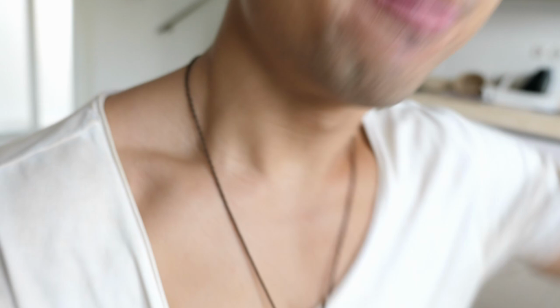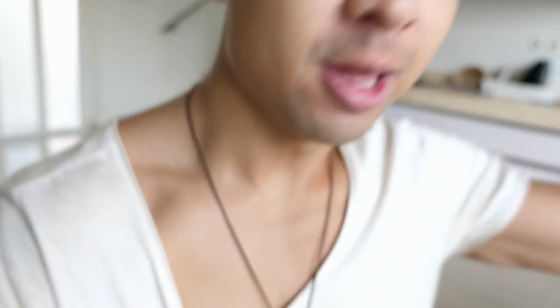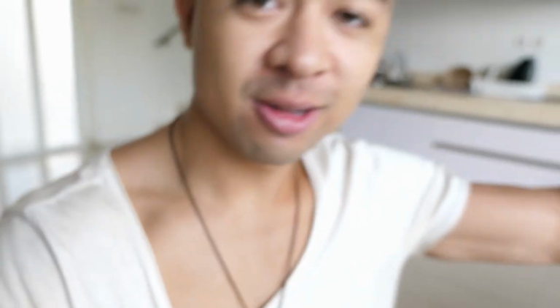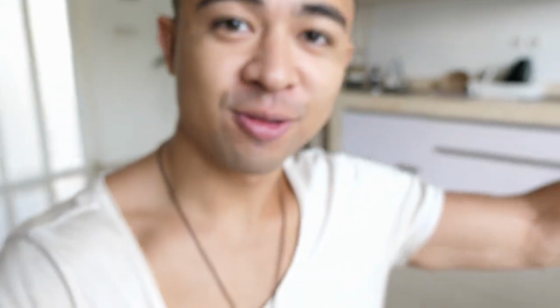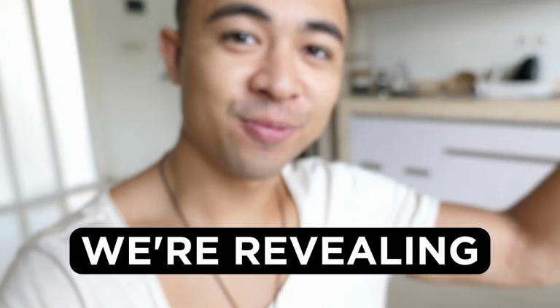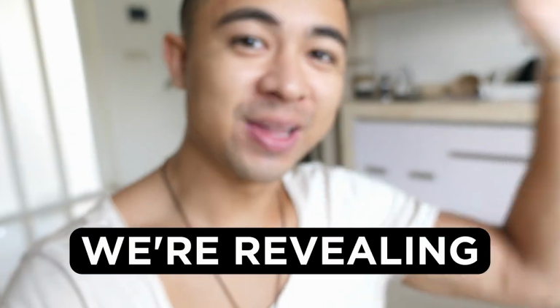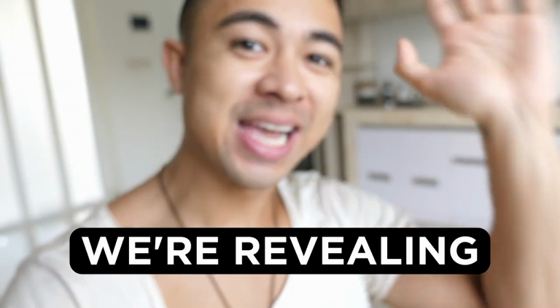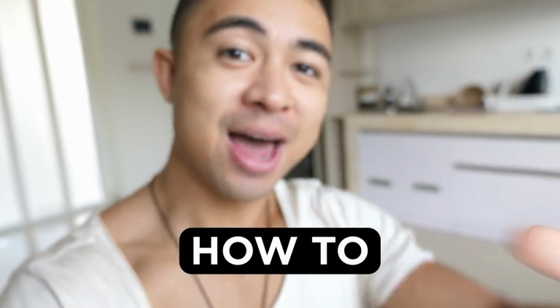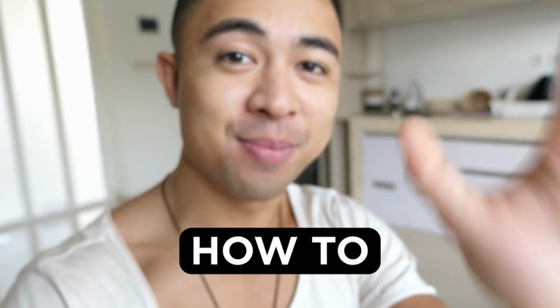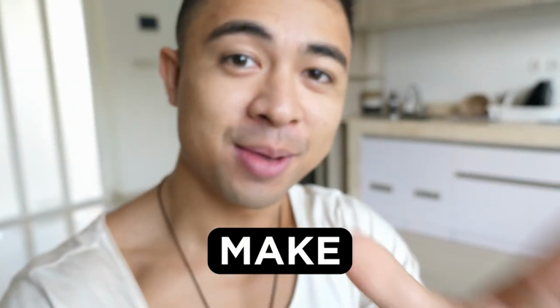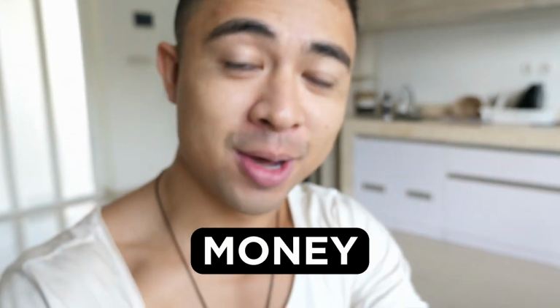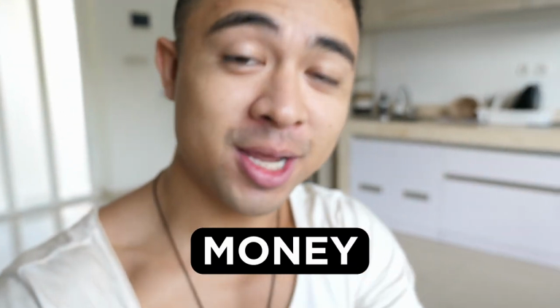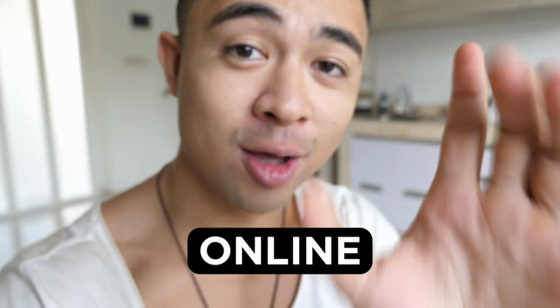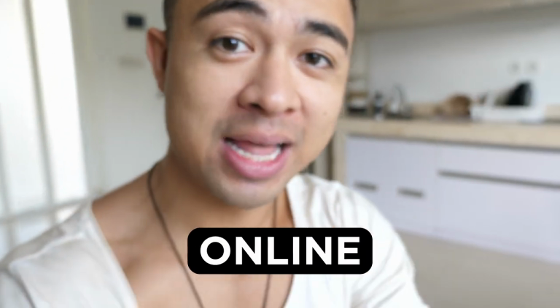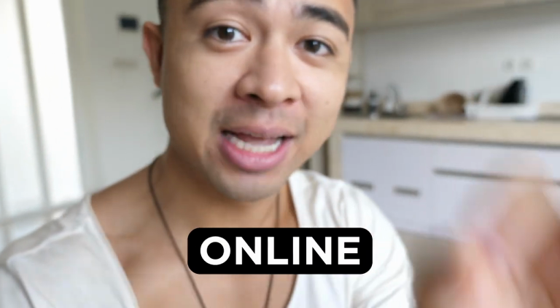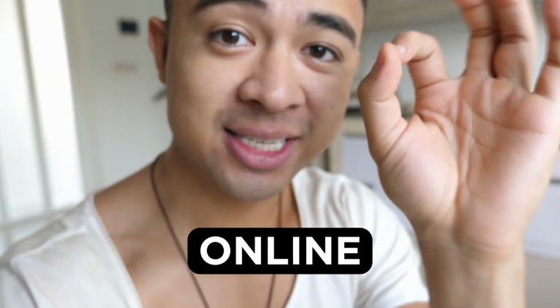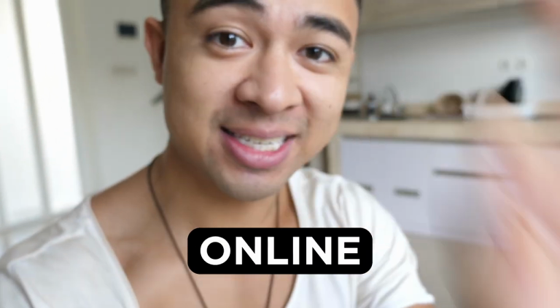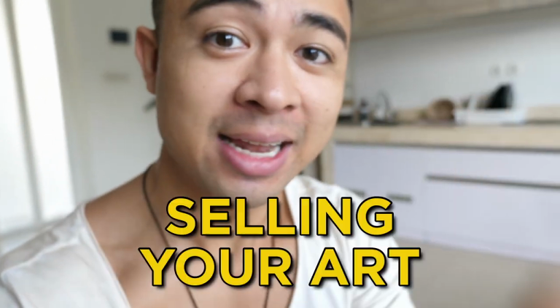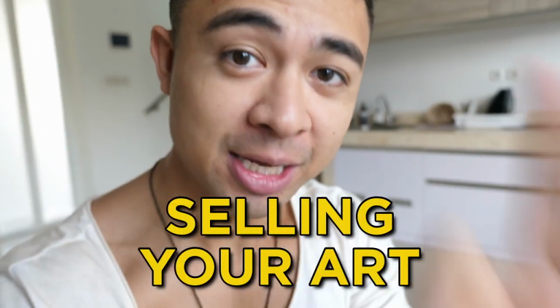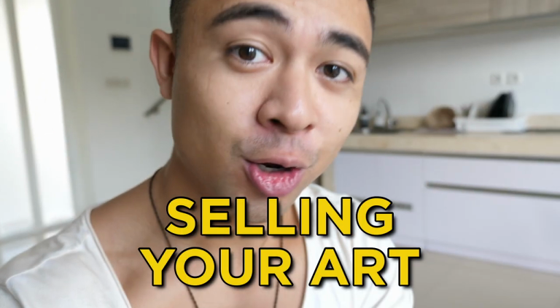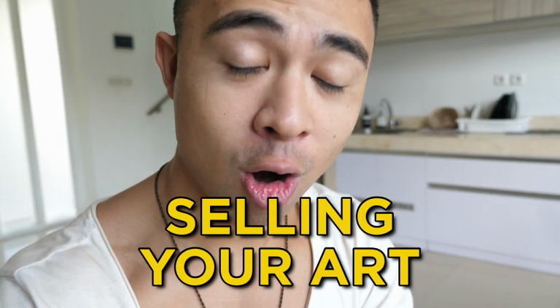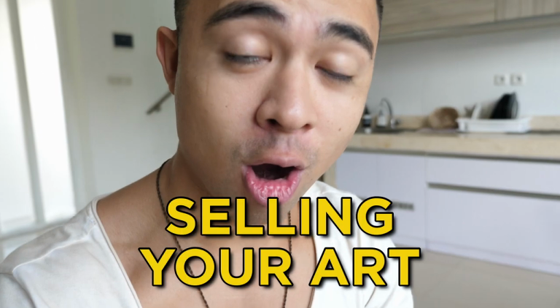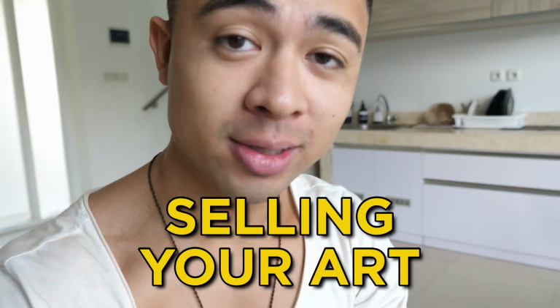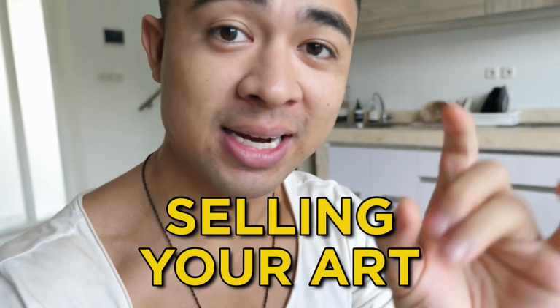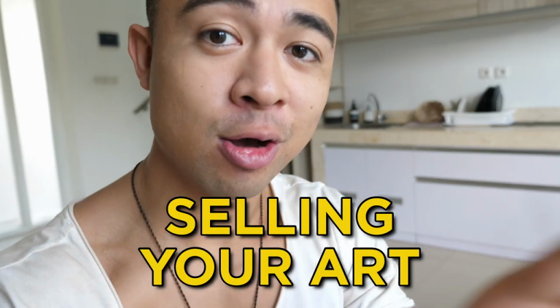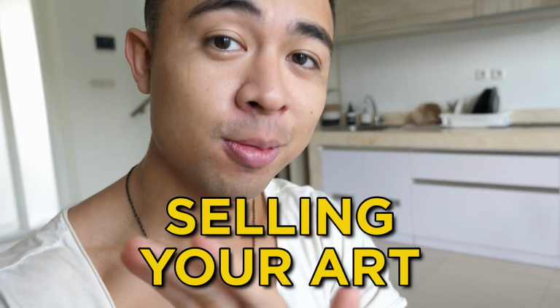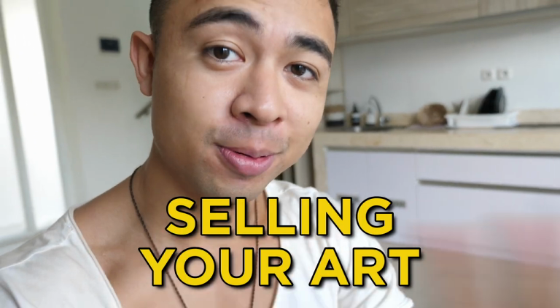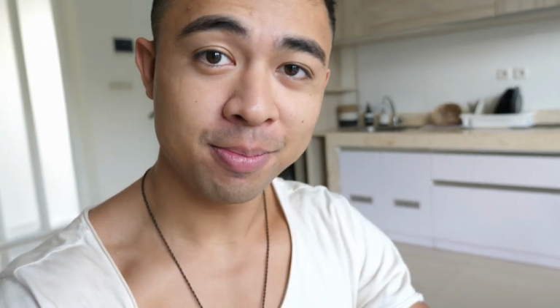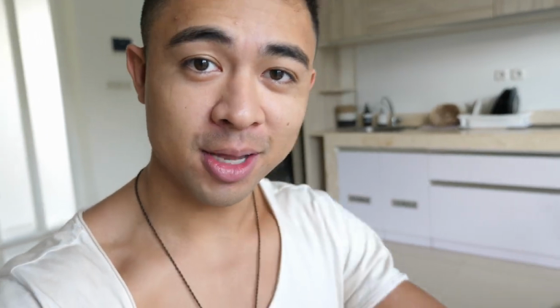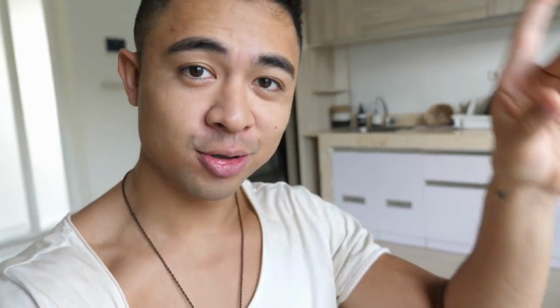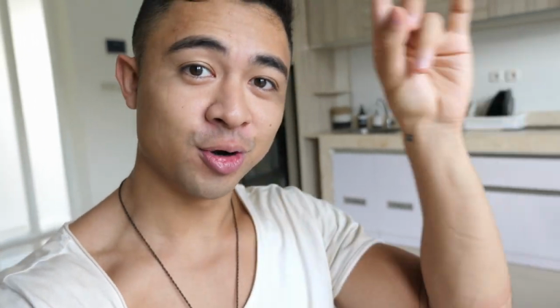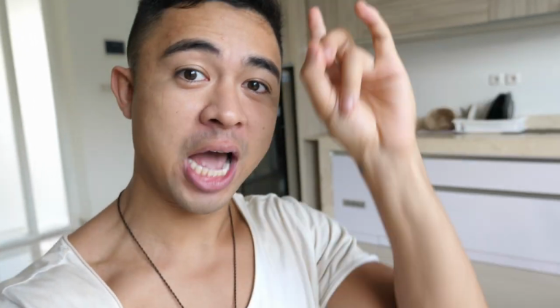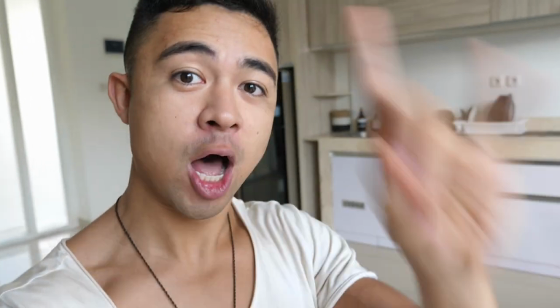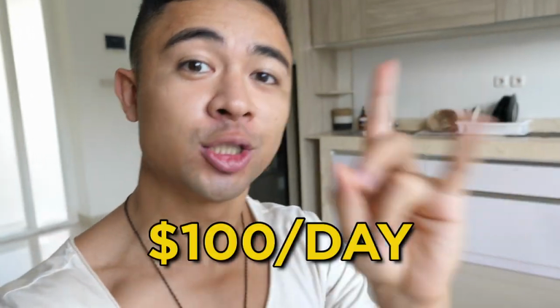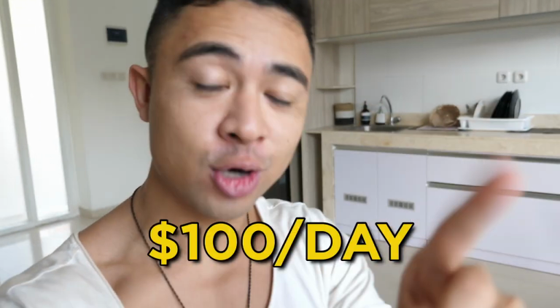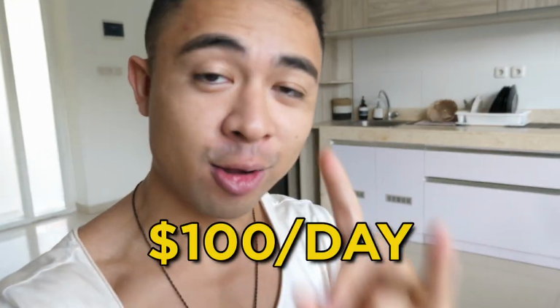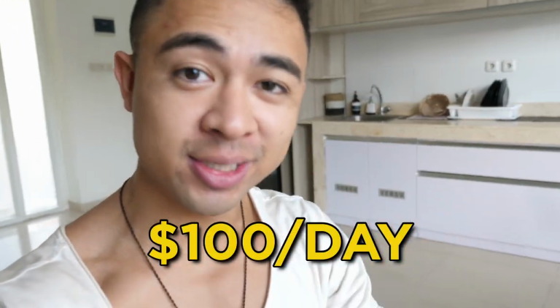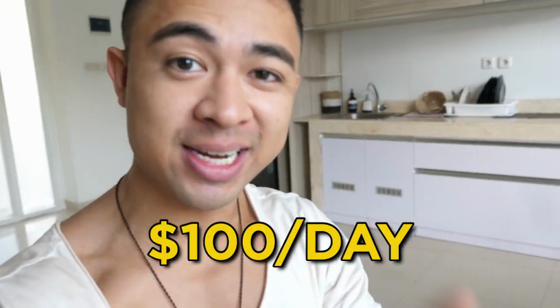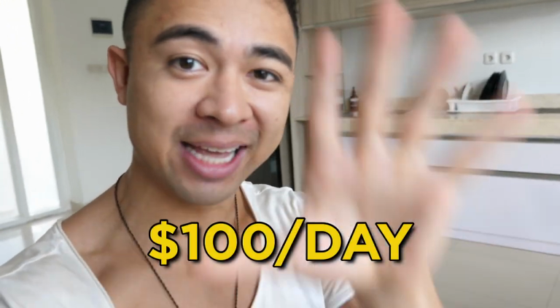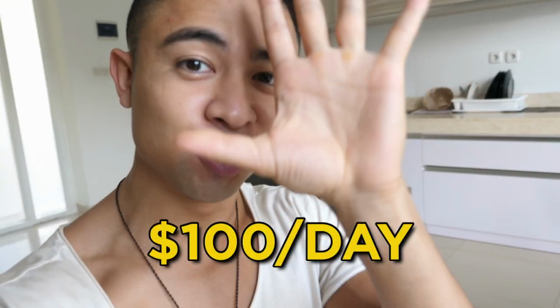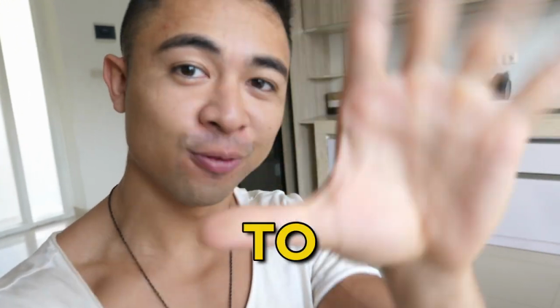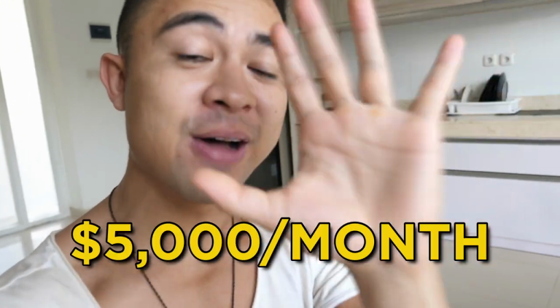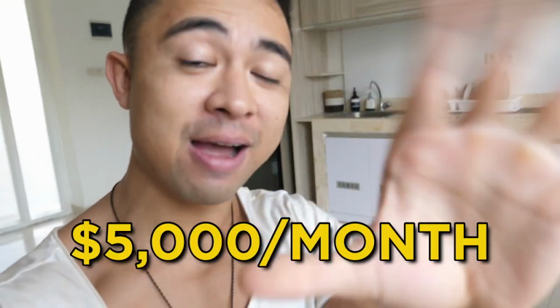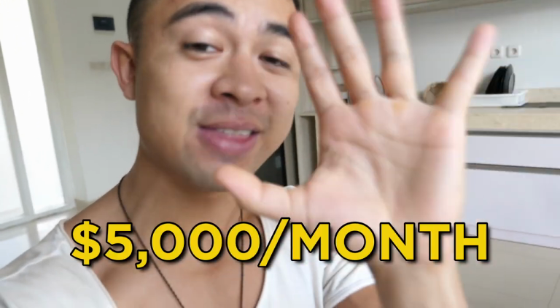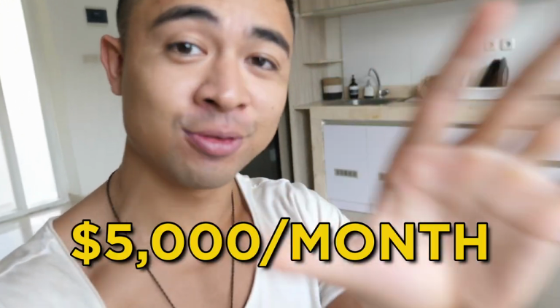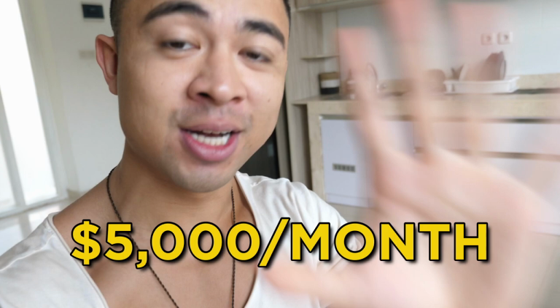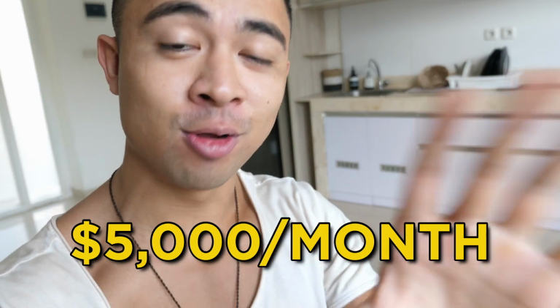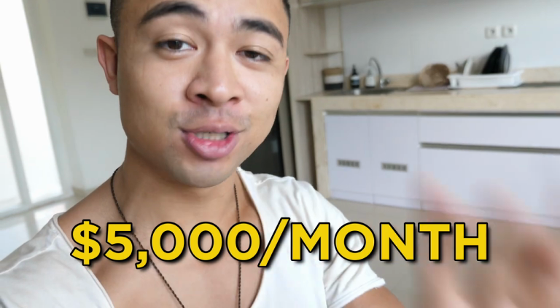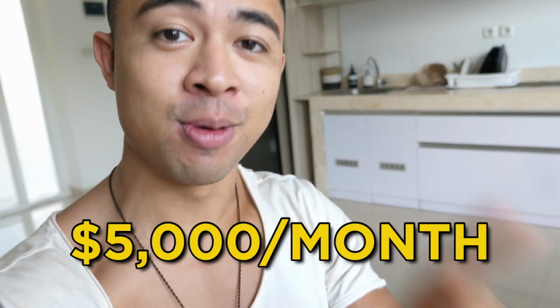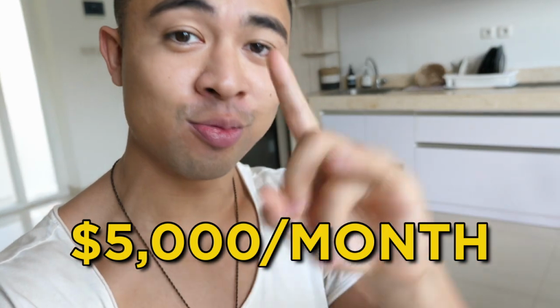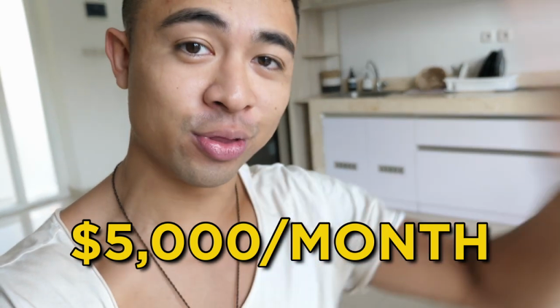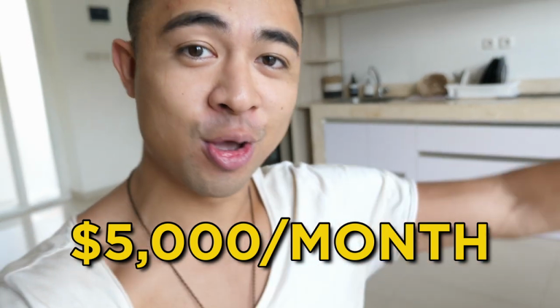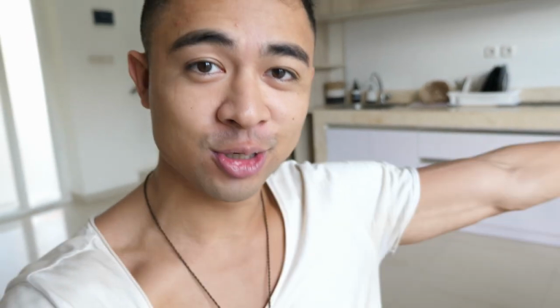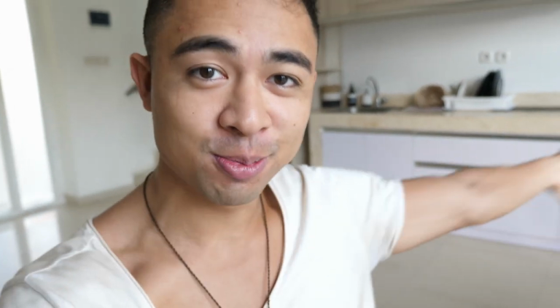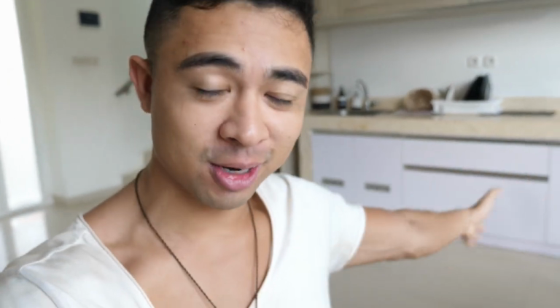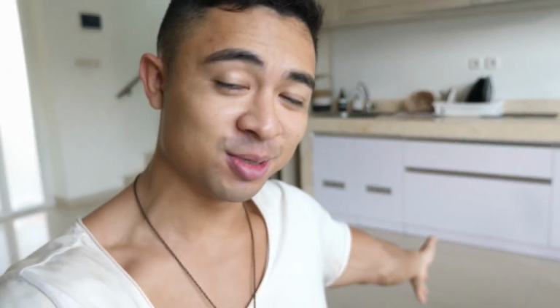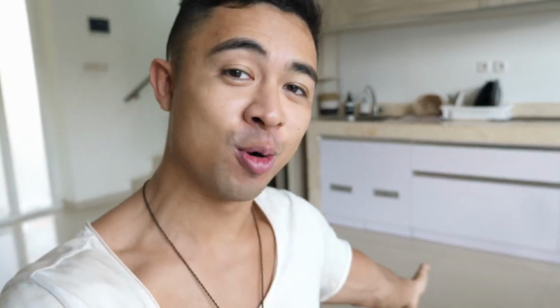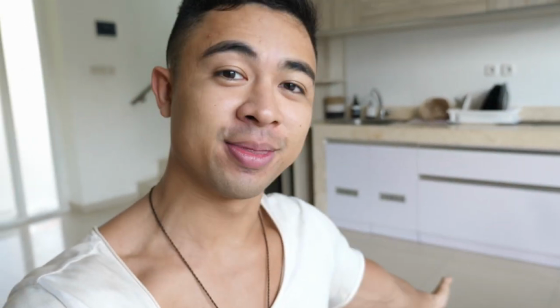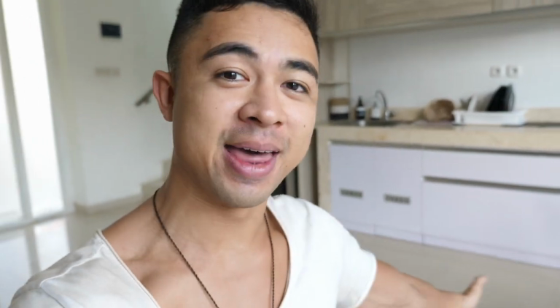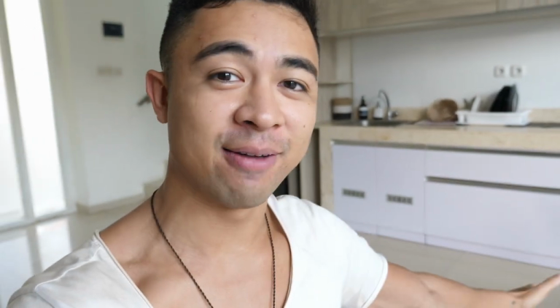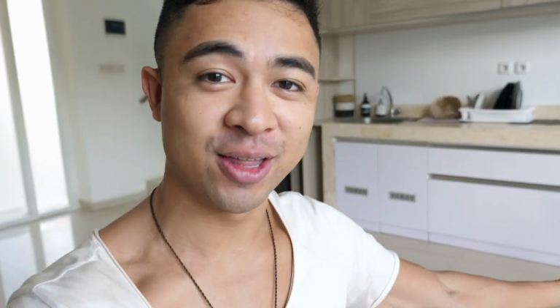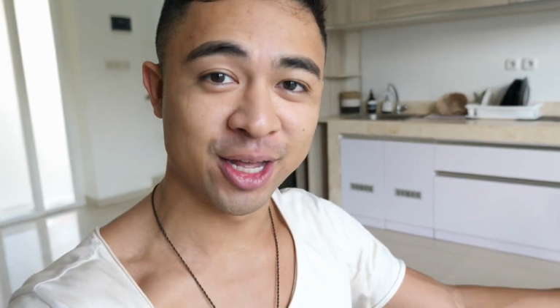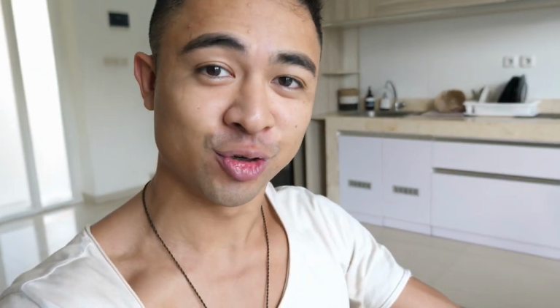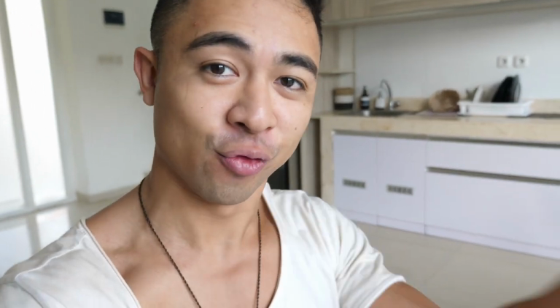In this video, revealing how to make money online selling your art and how complete beginners are earning $100 a day to $5,000 a month with no experience — more on that after the intro.